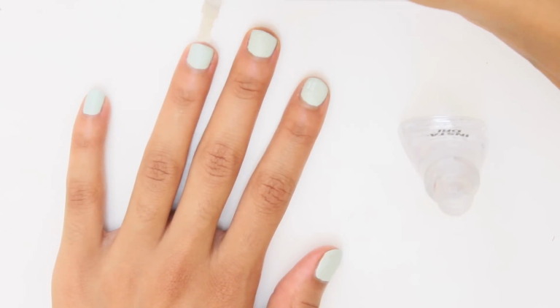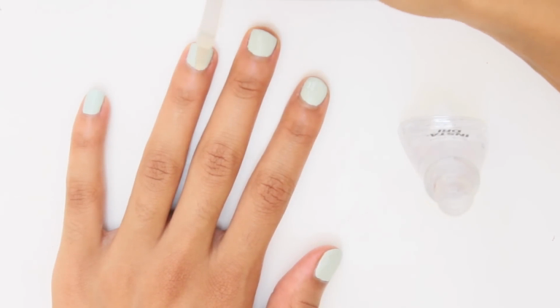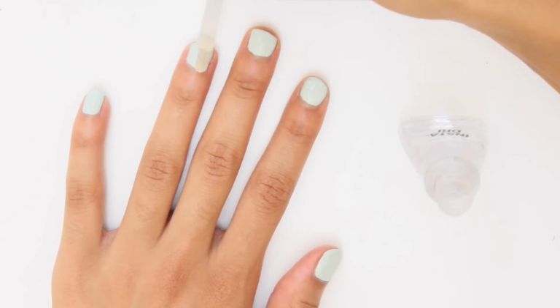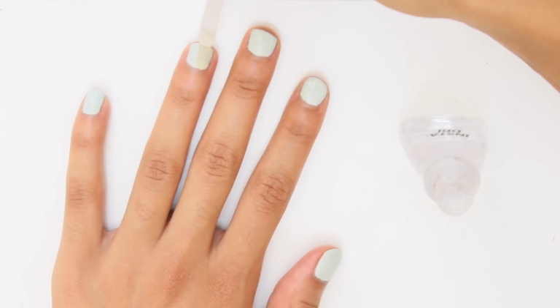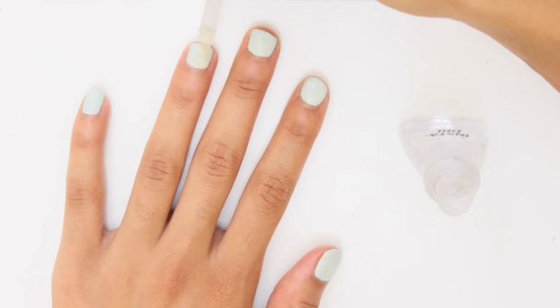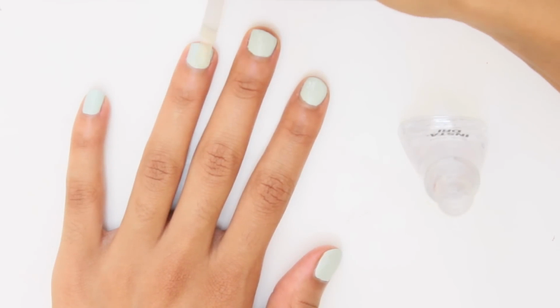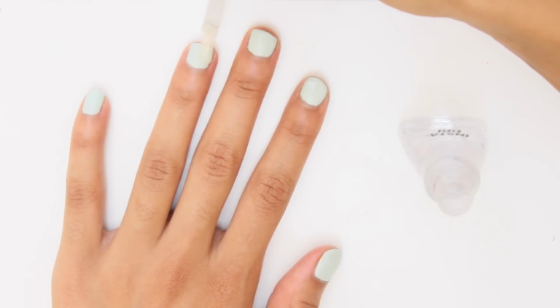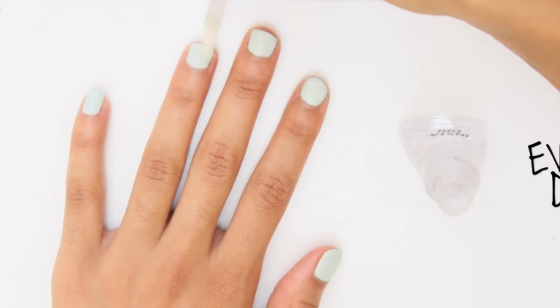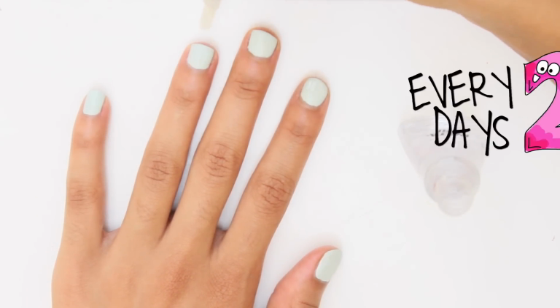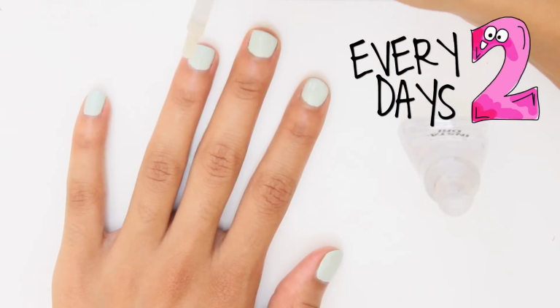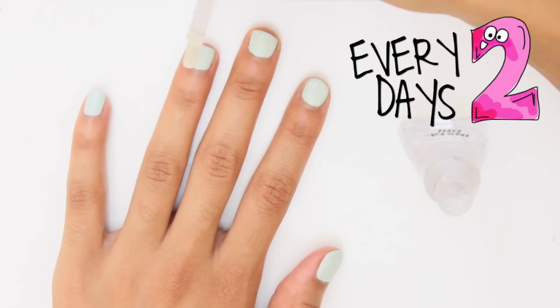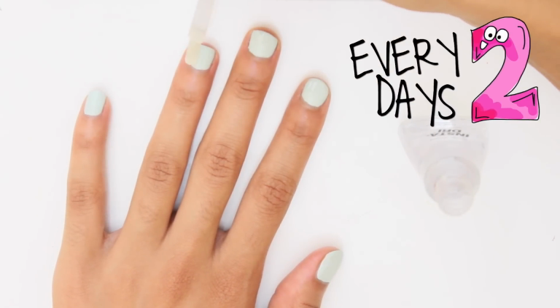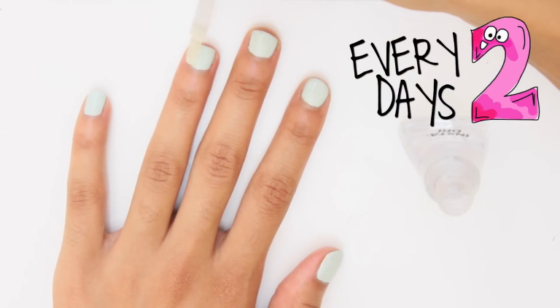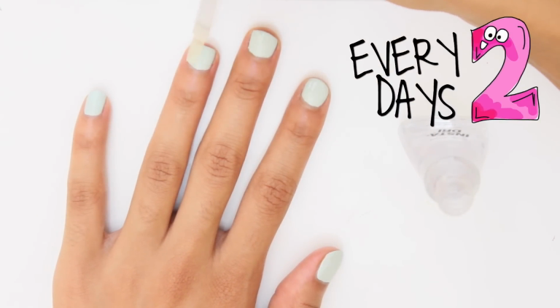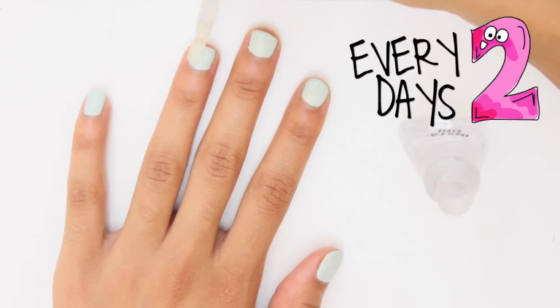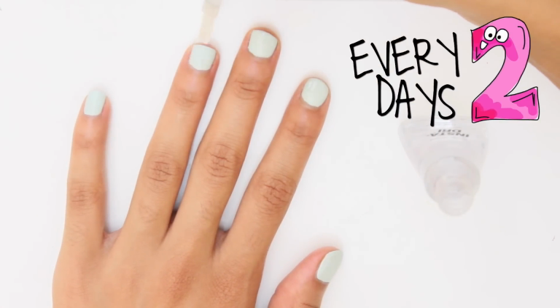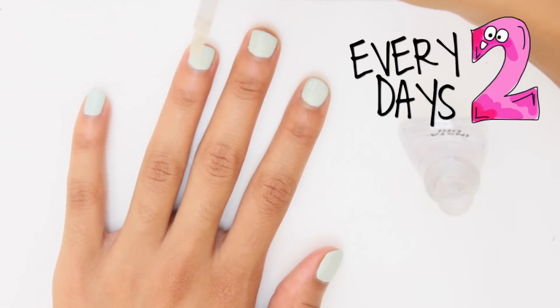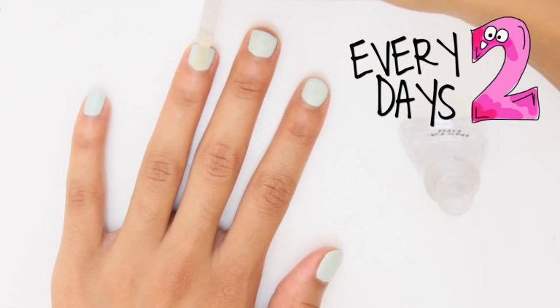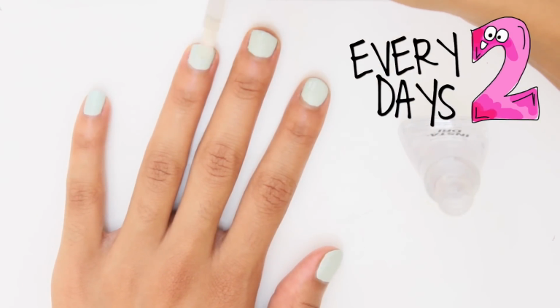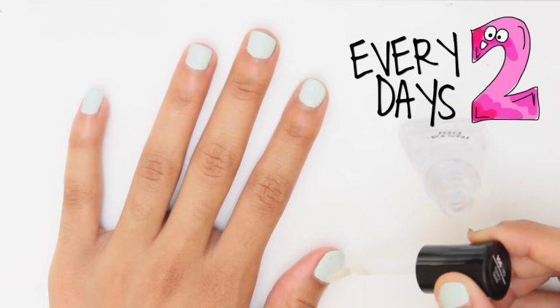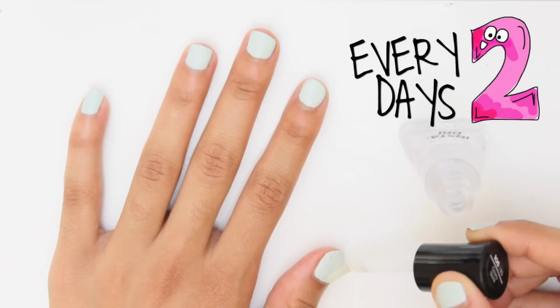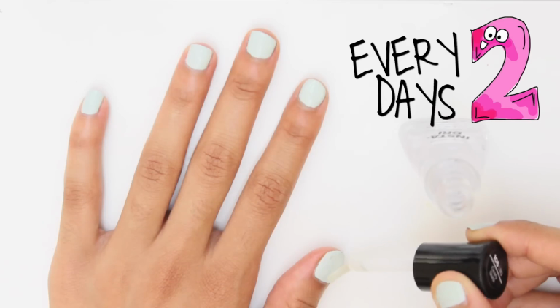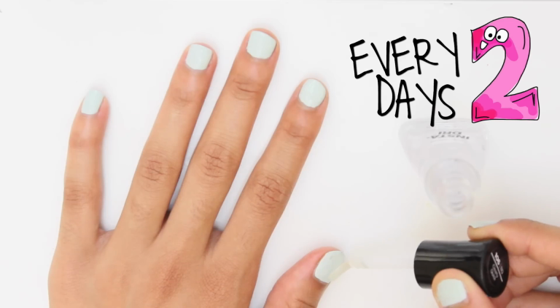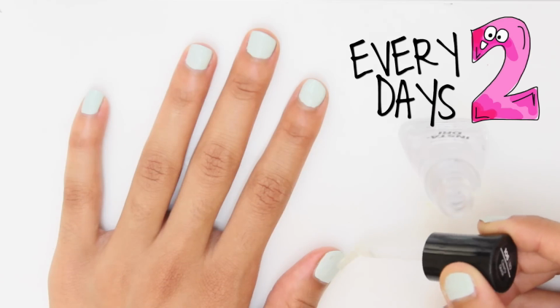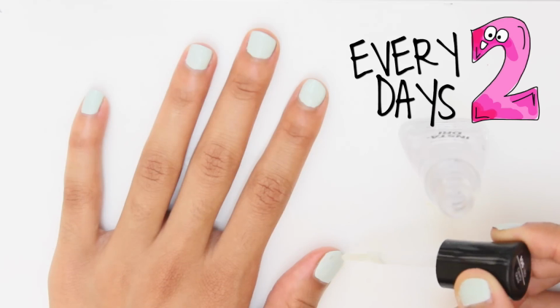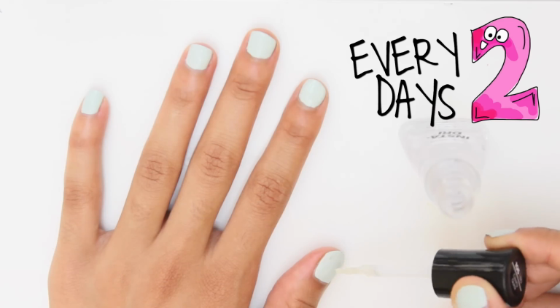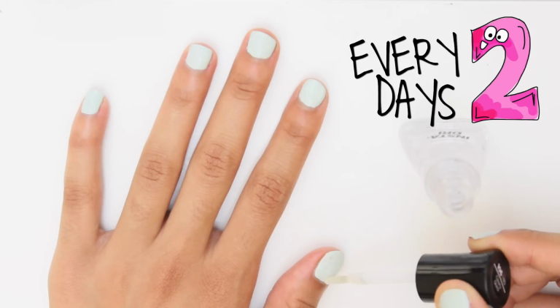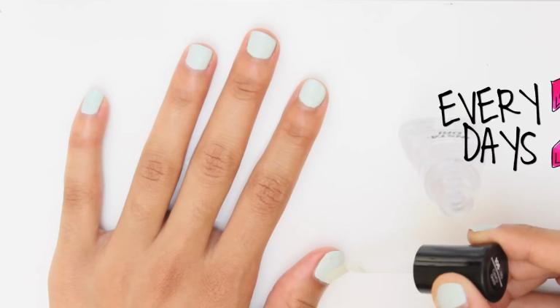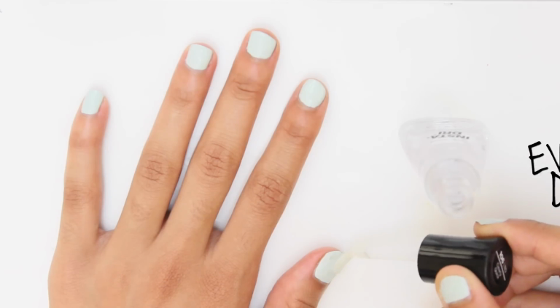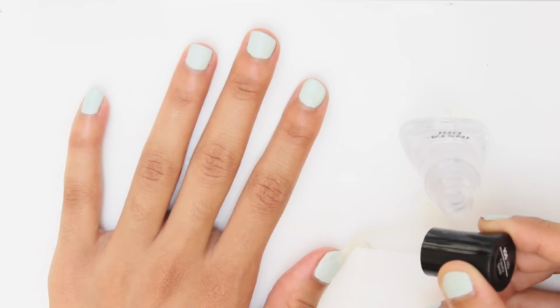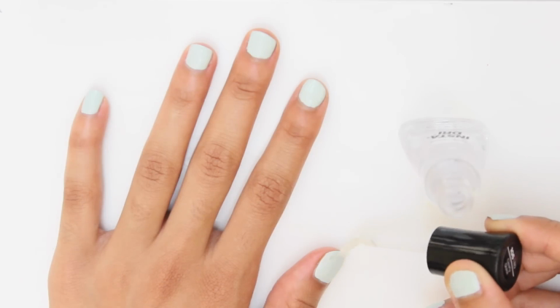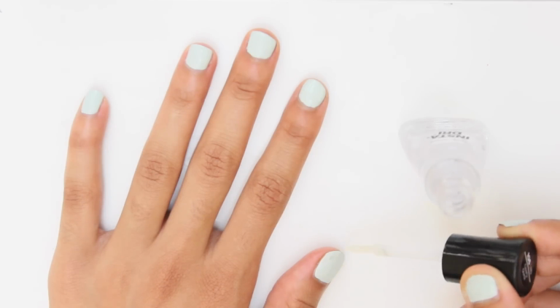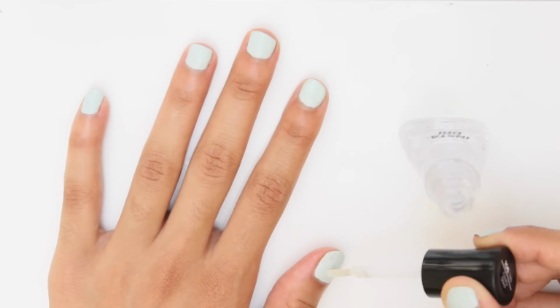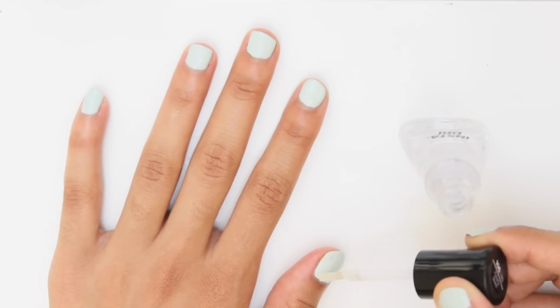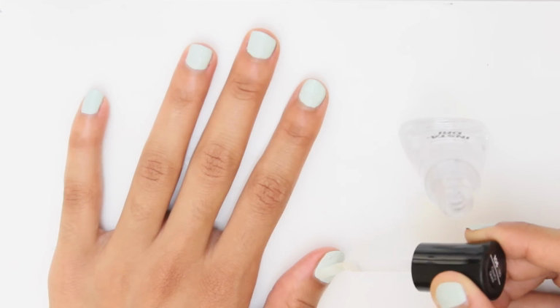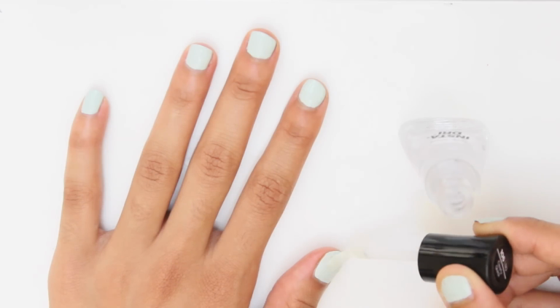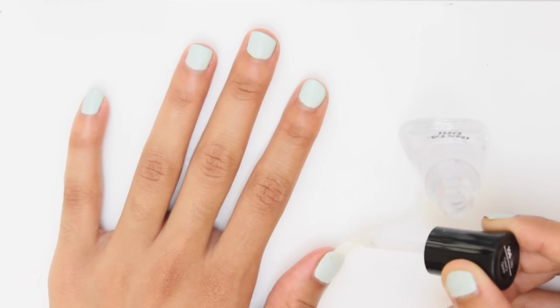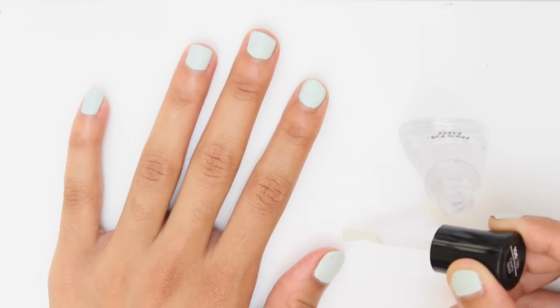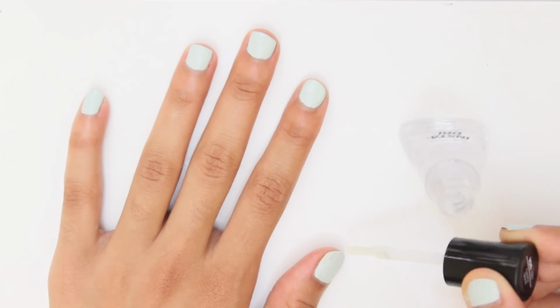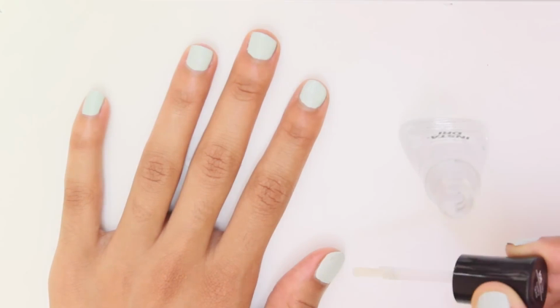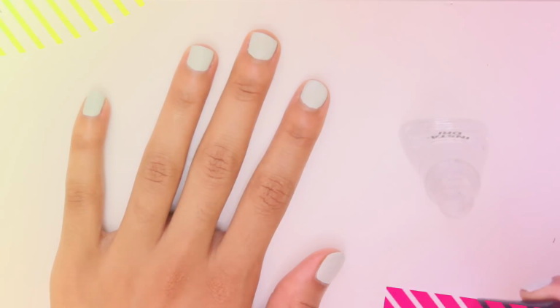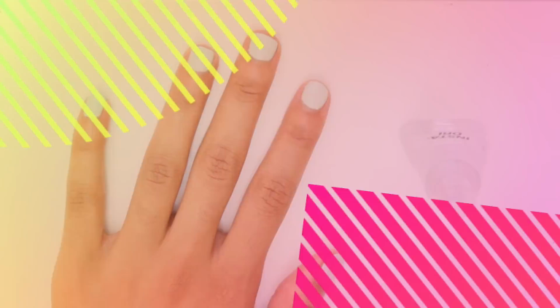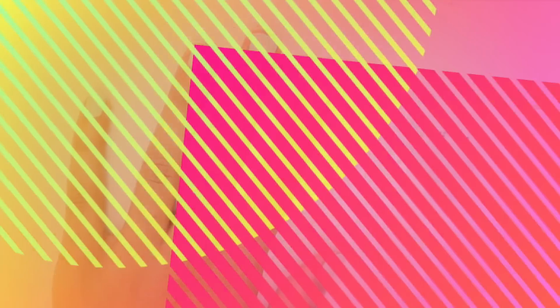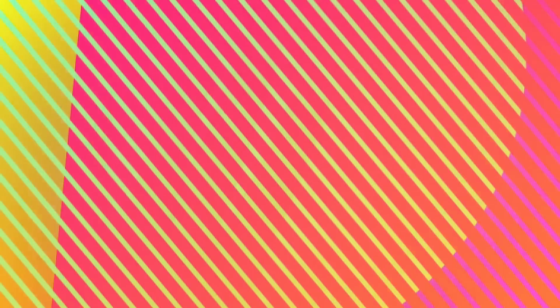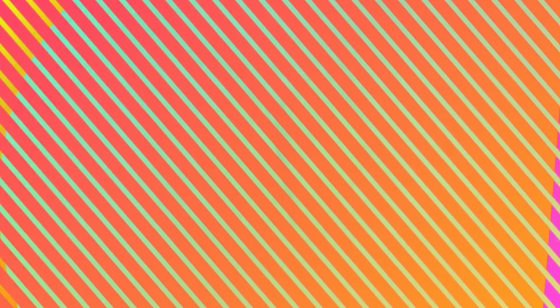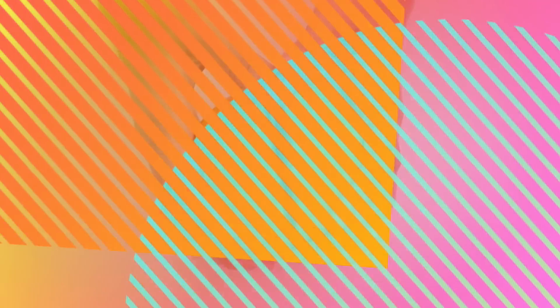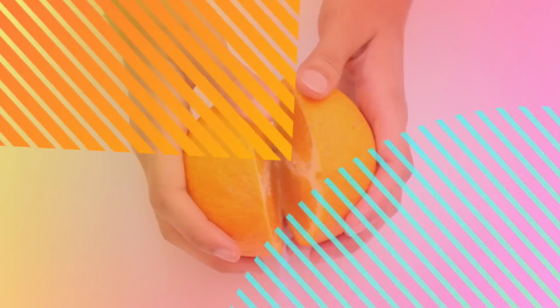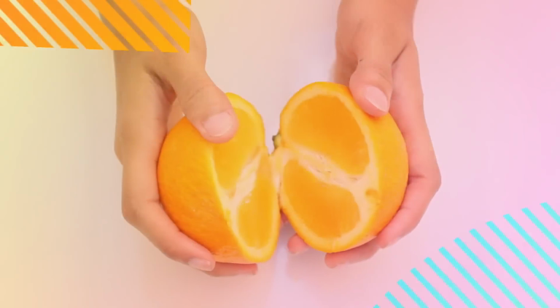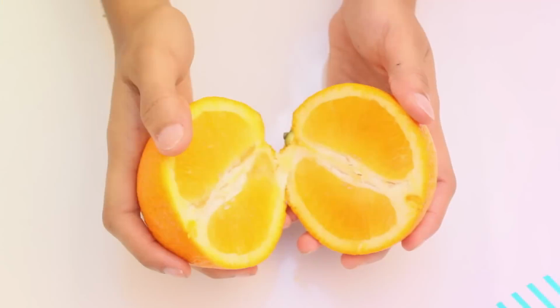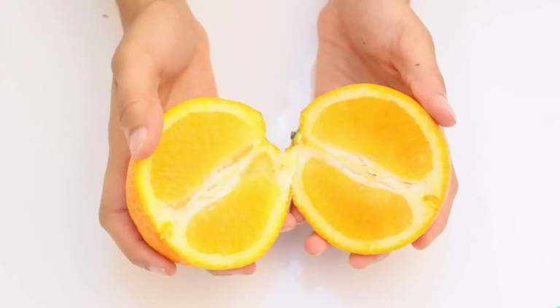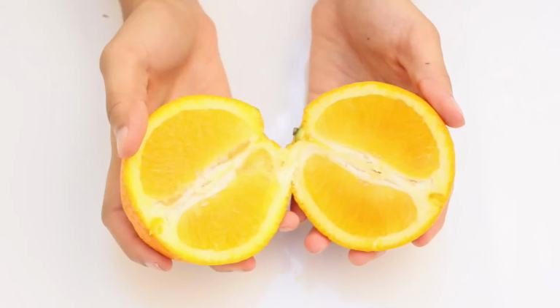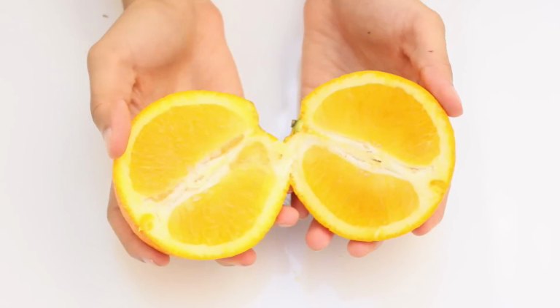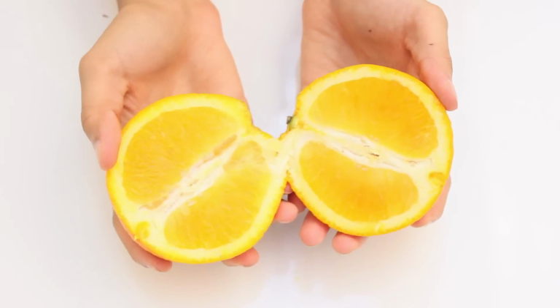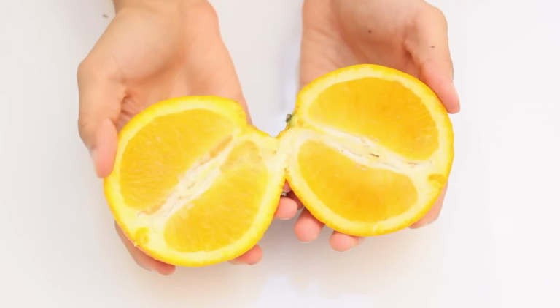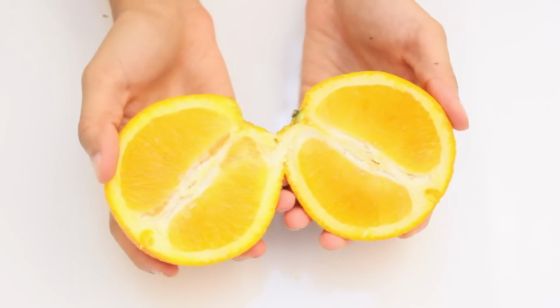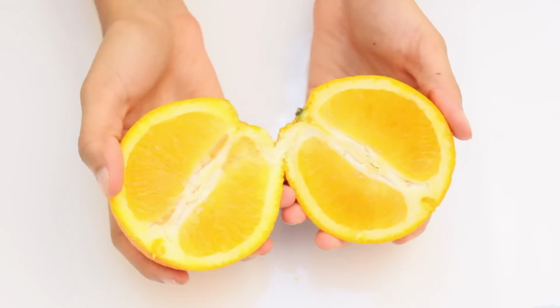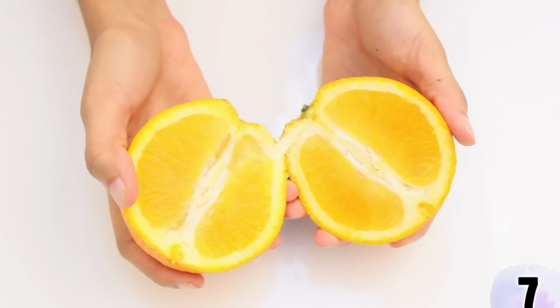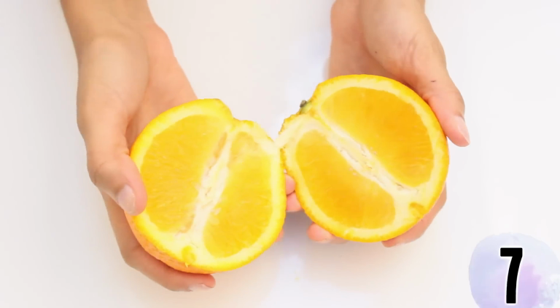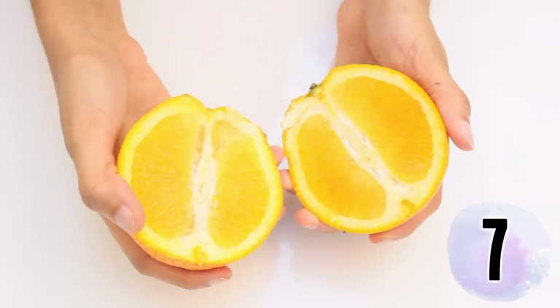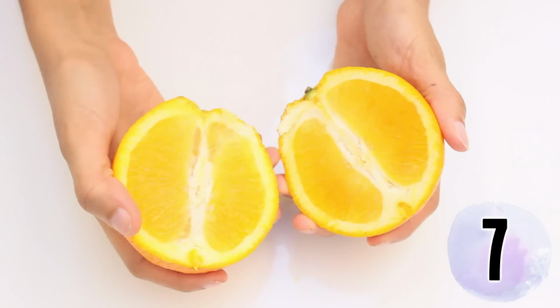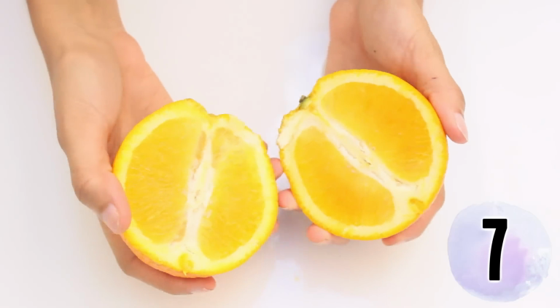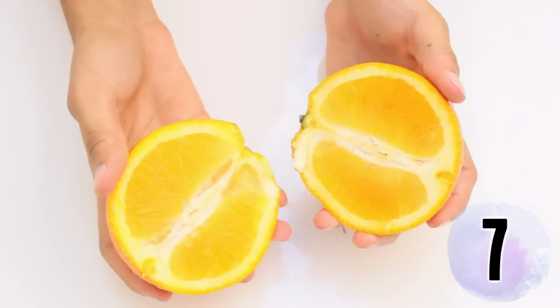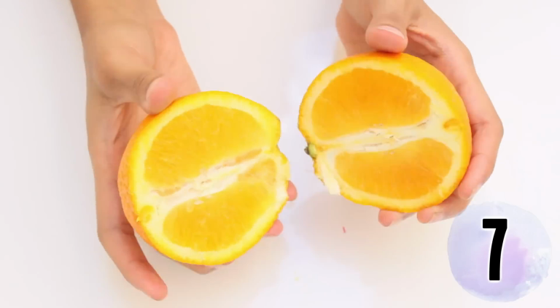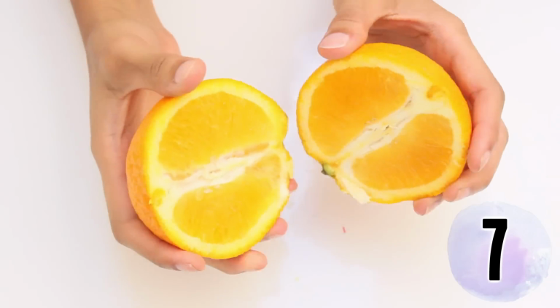Here's another trick to make your manicure last as long as possible: reapply a layer of clear top coat every two days to prevent chipping and enhance shine.